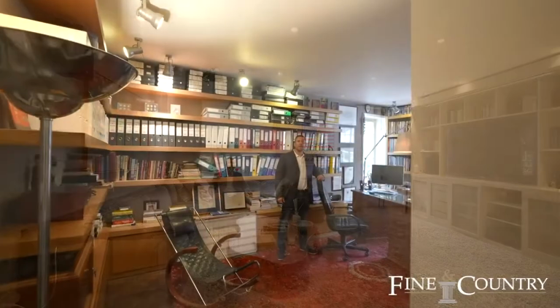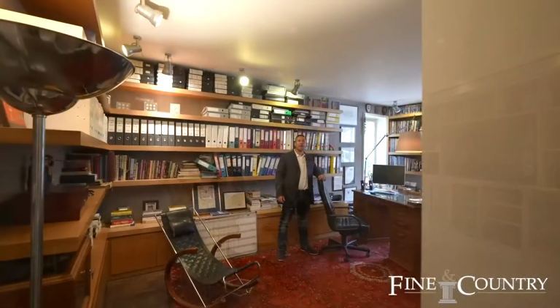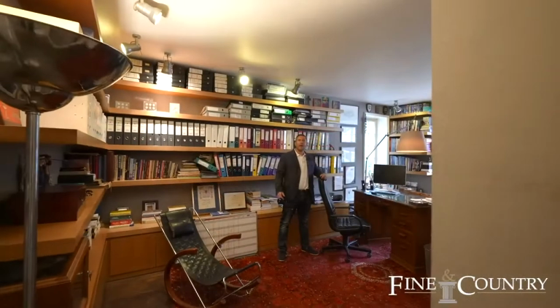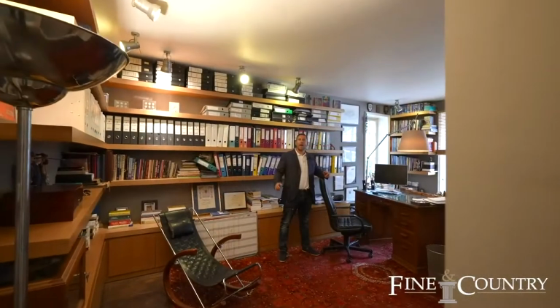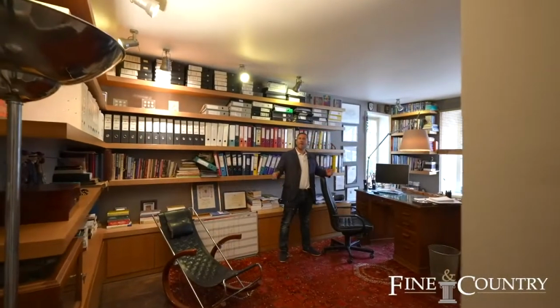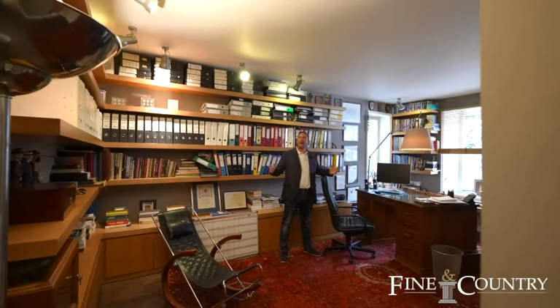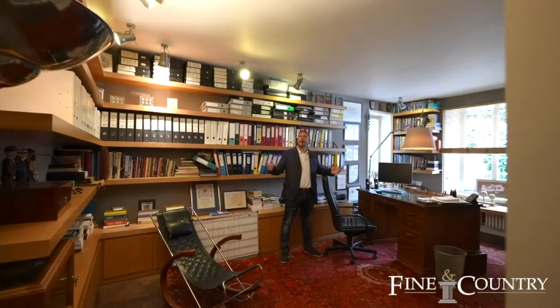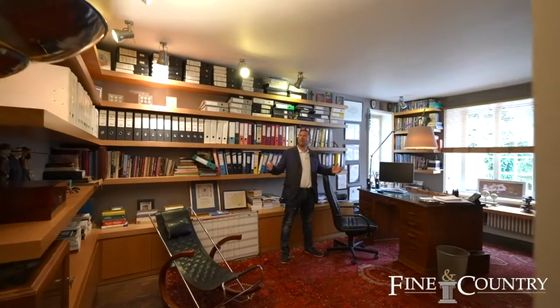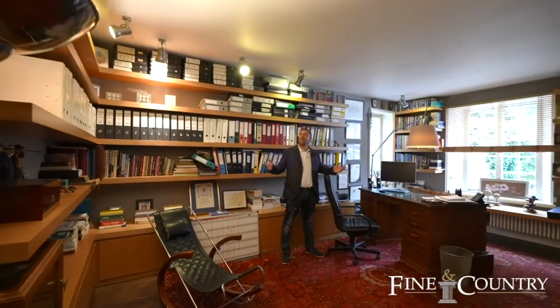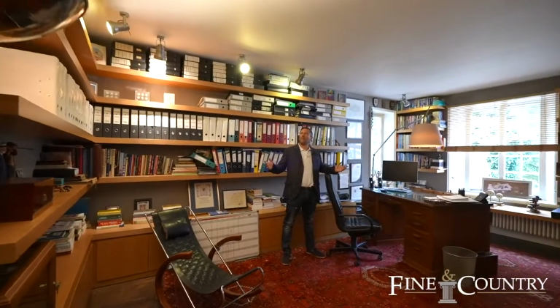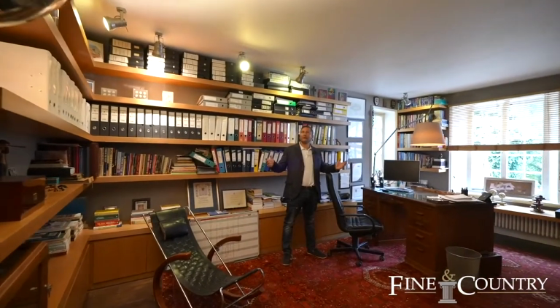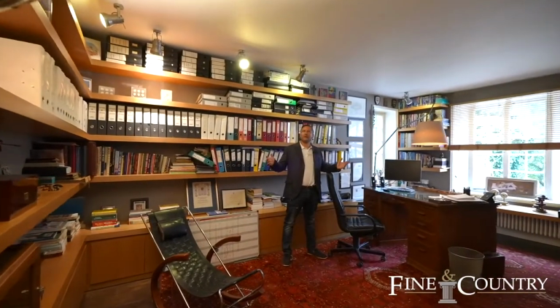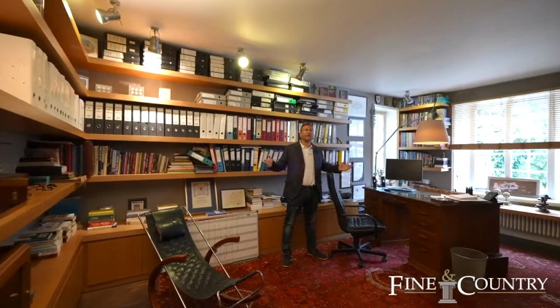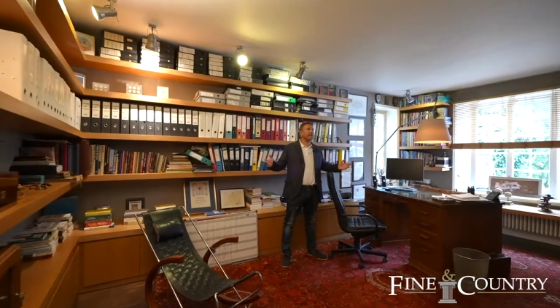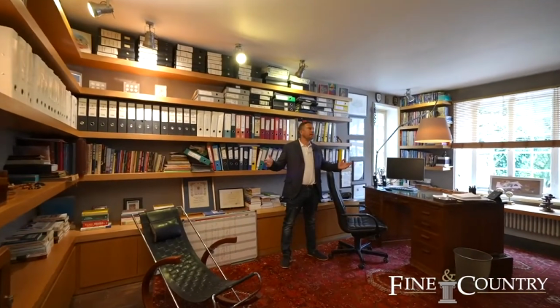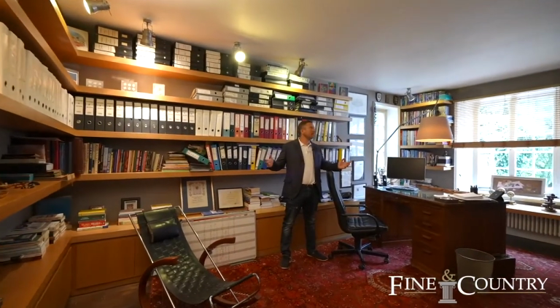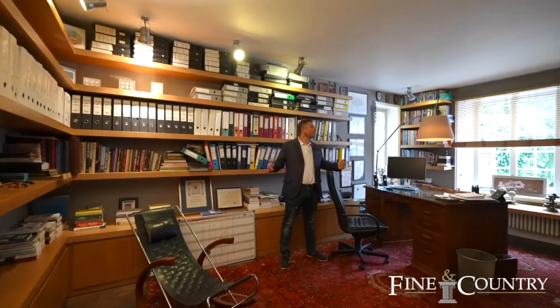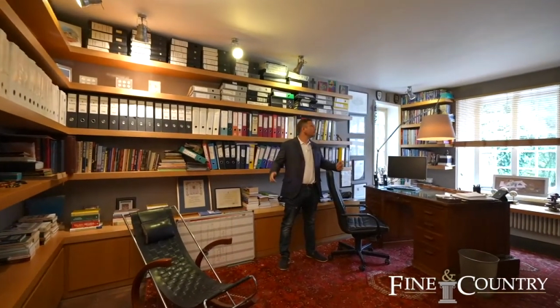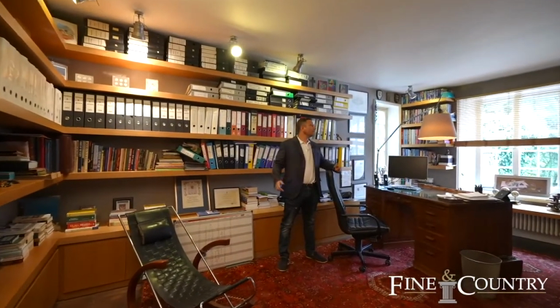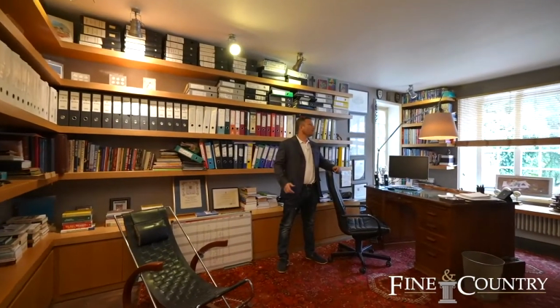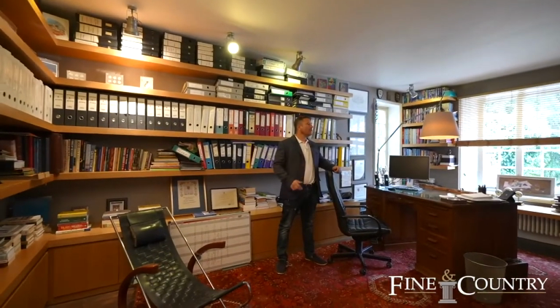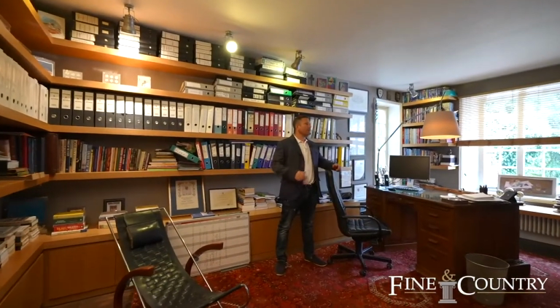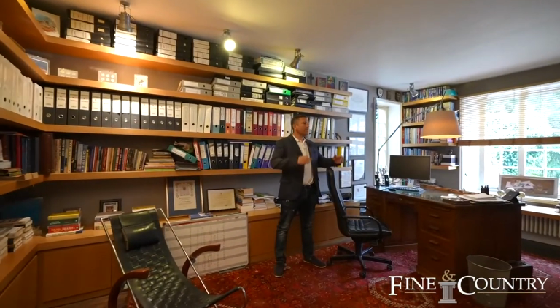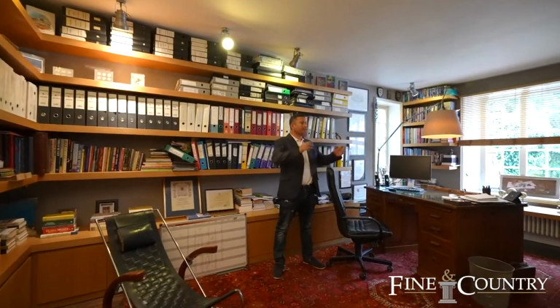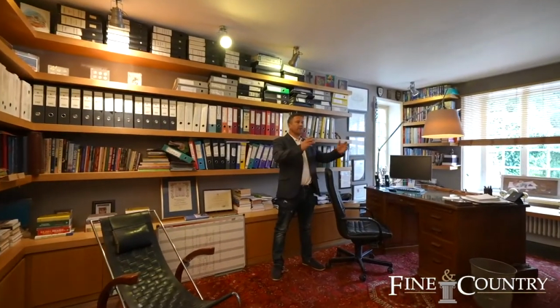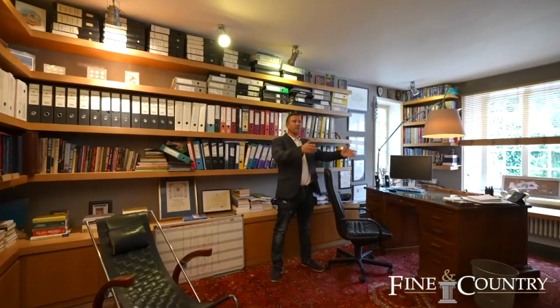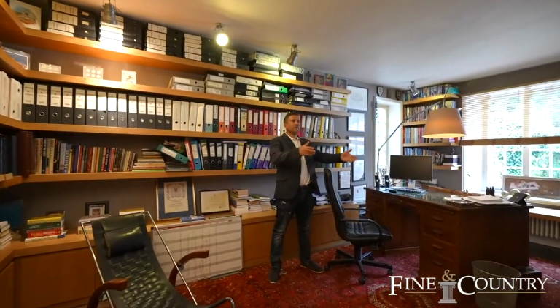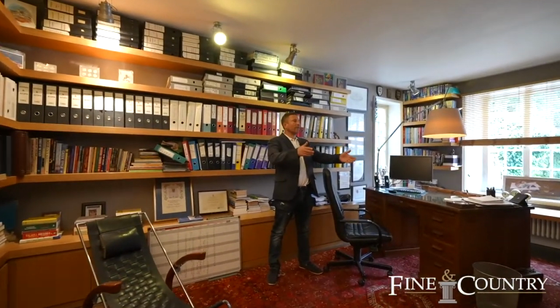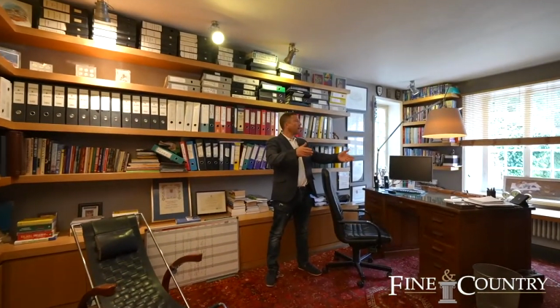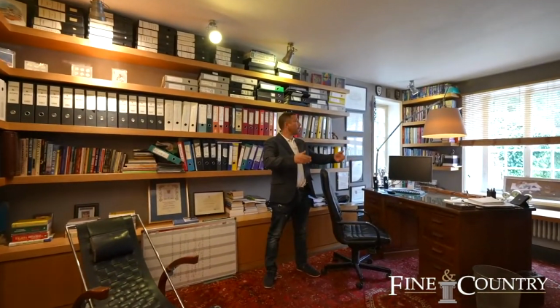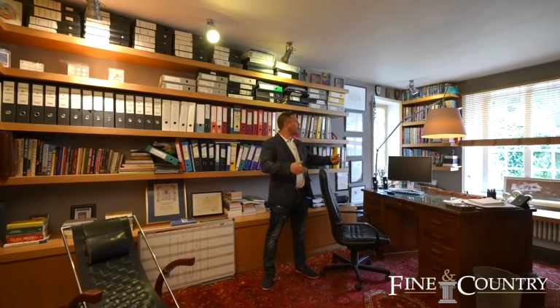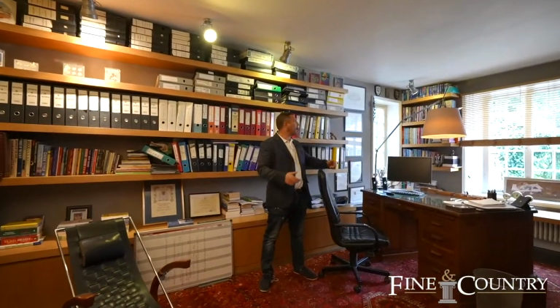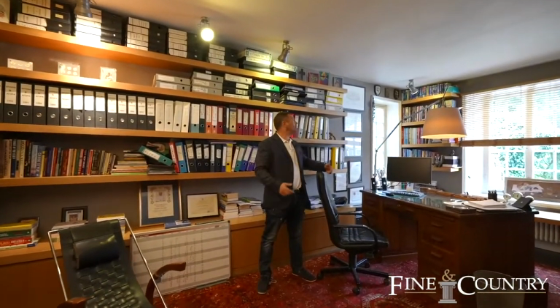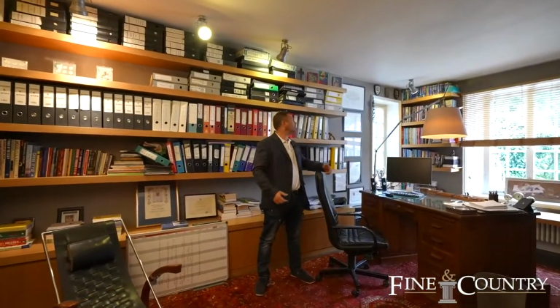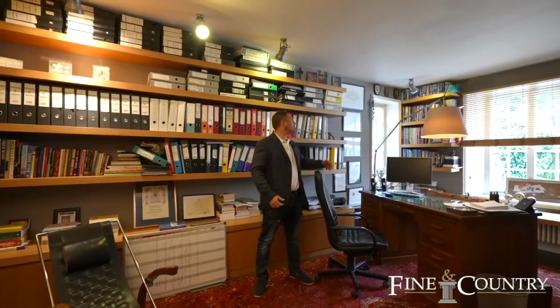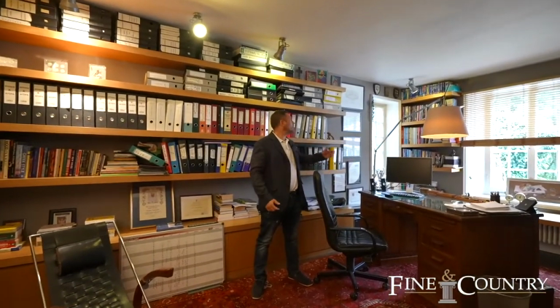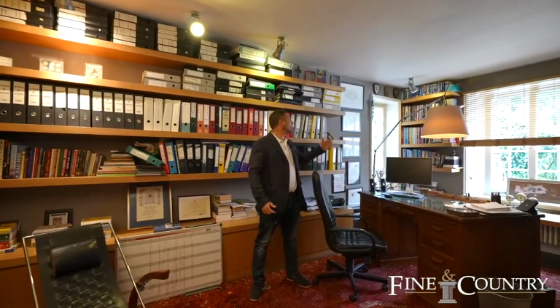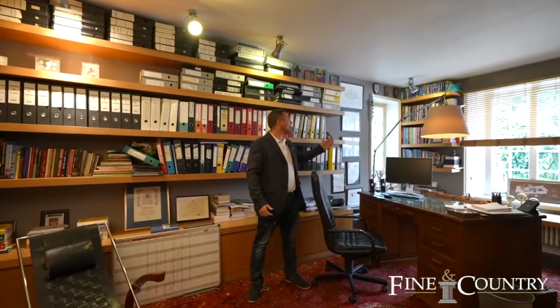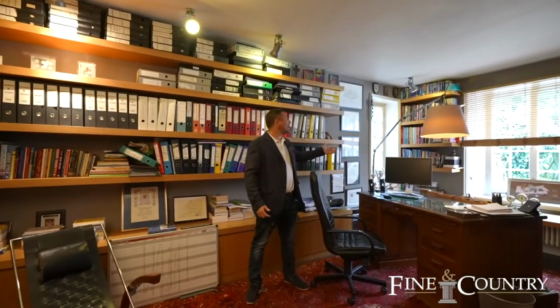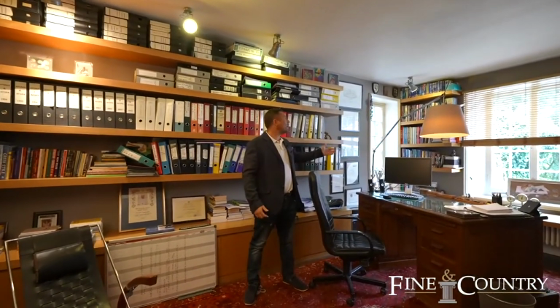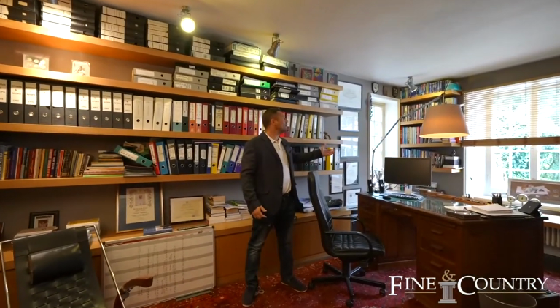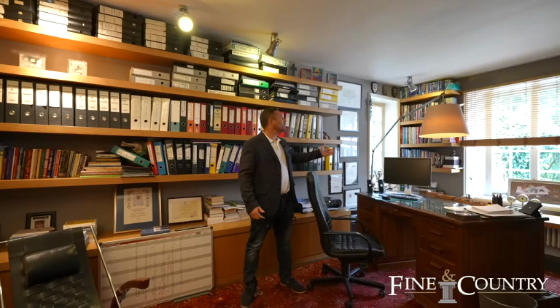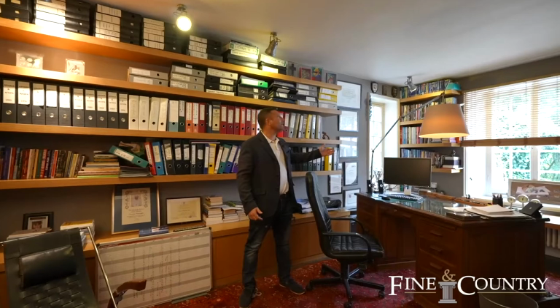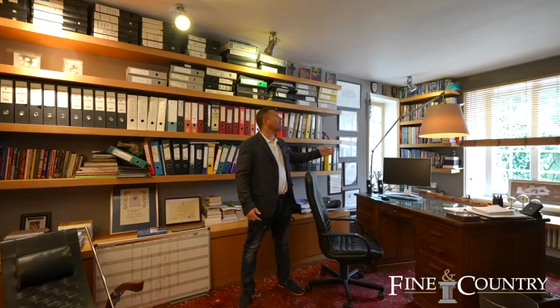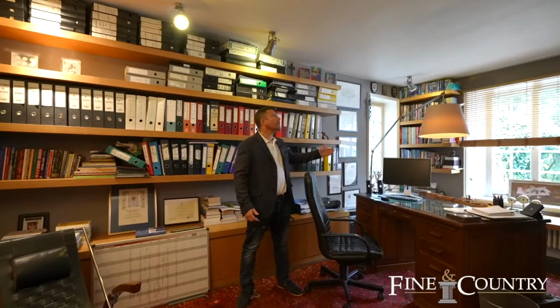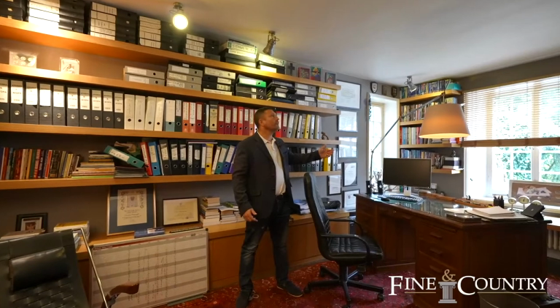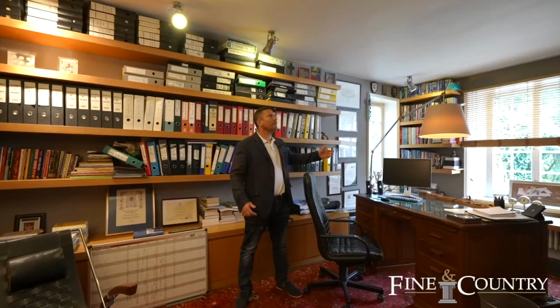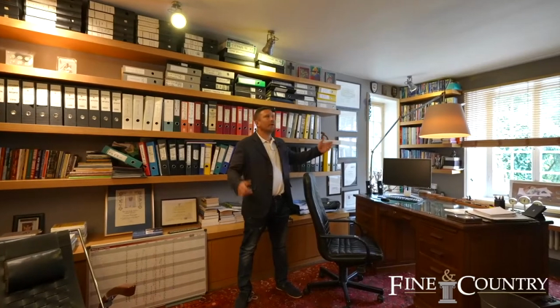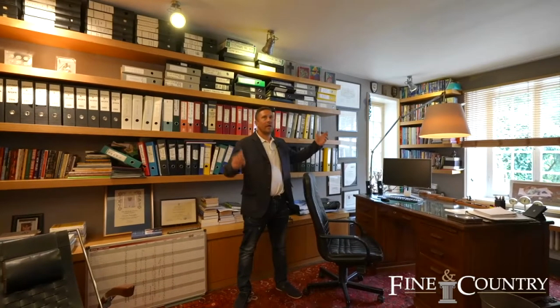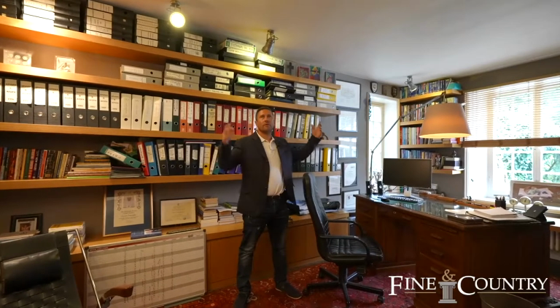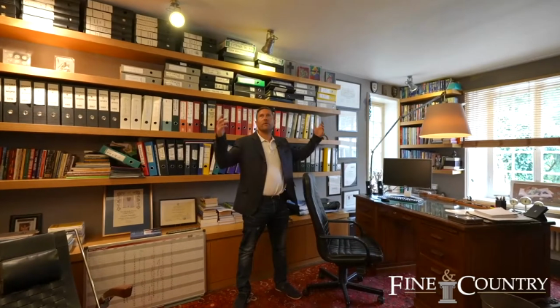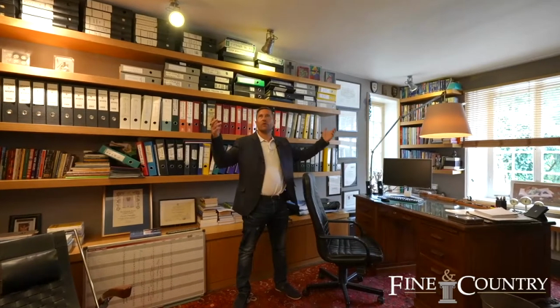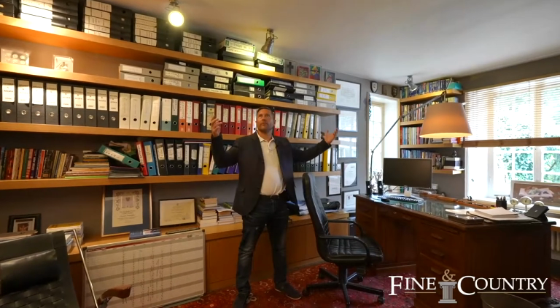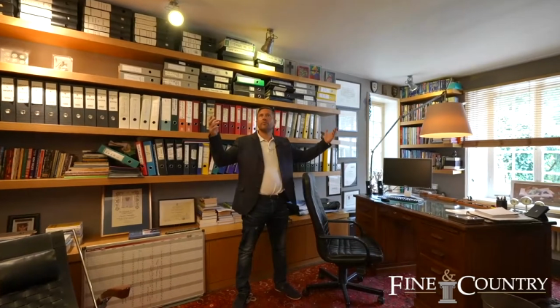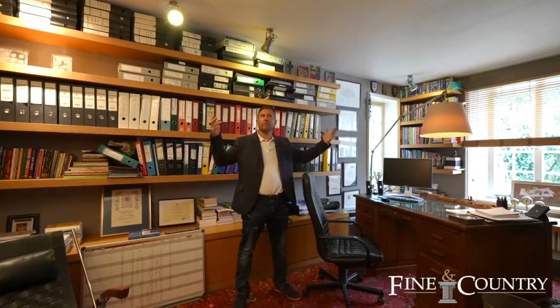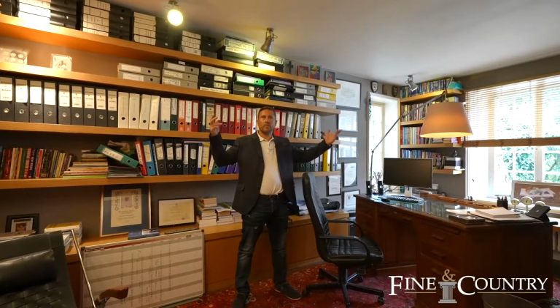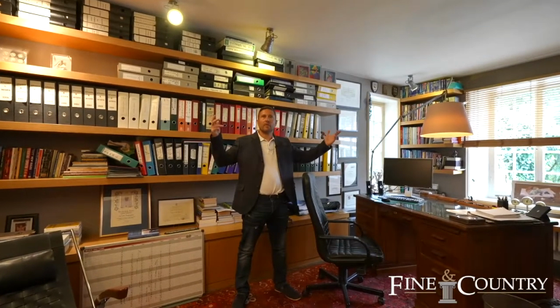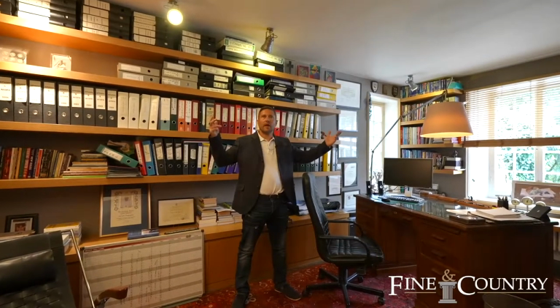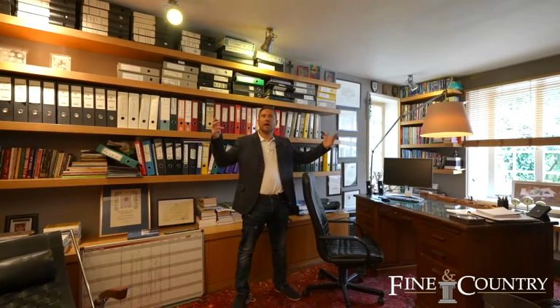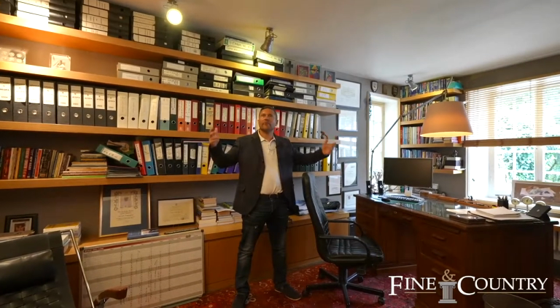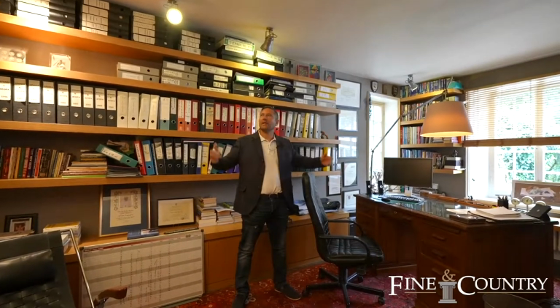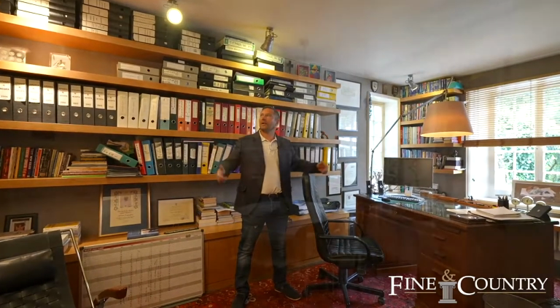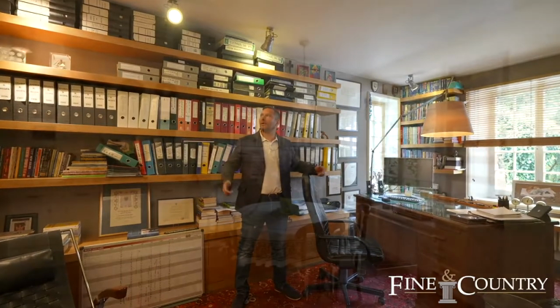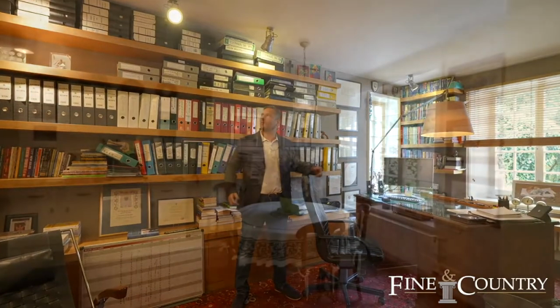And now we're in the study with its featured fireplace, bay windows, and of course the high ceilings.